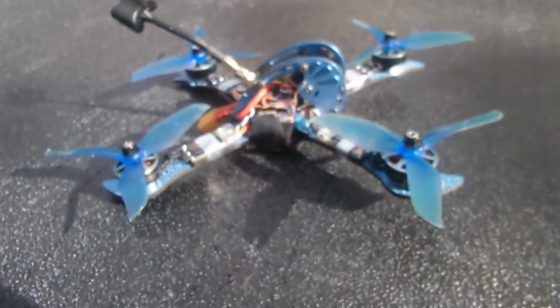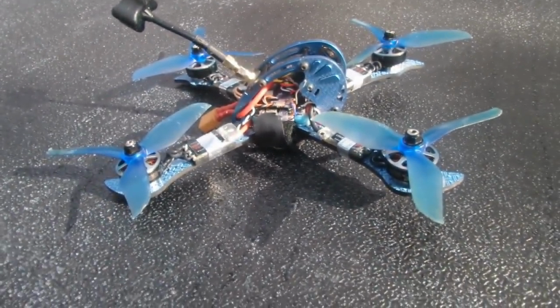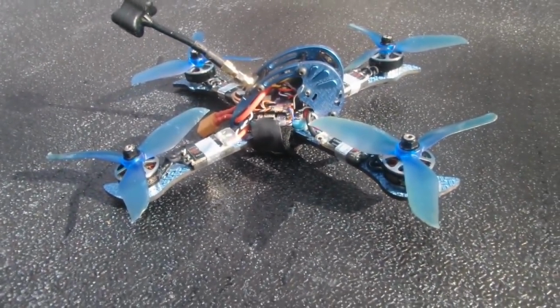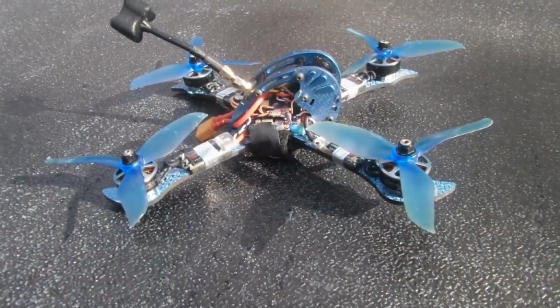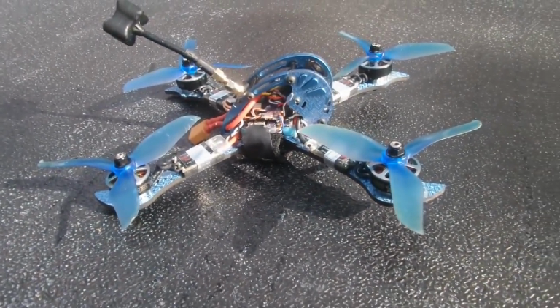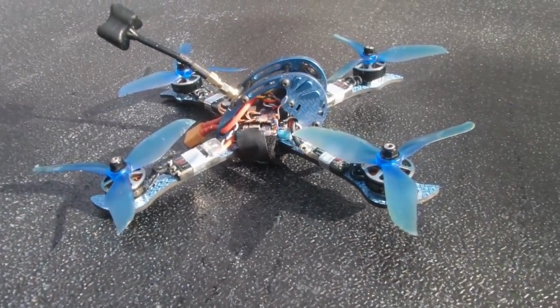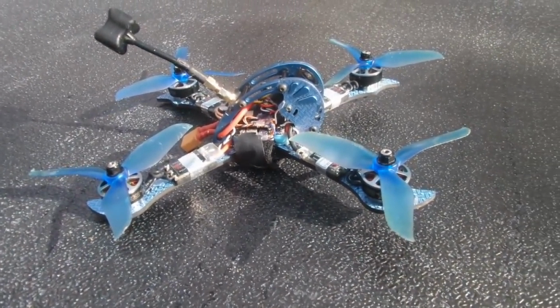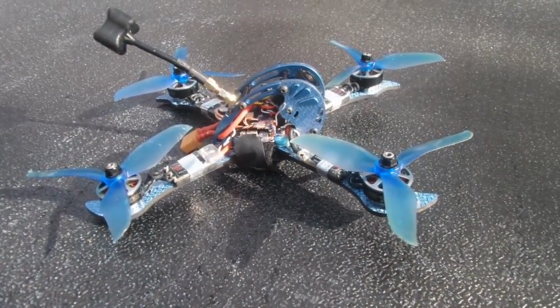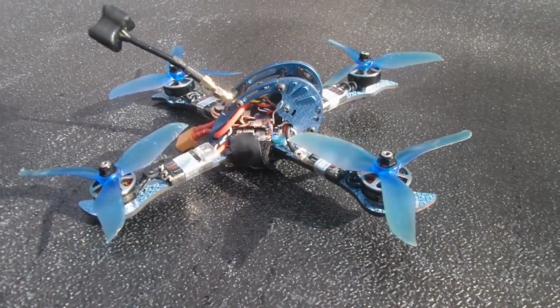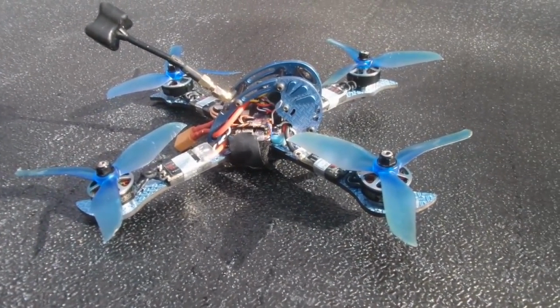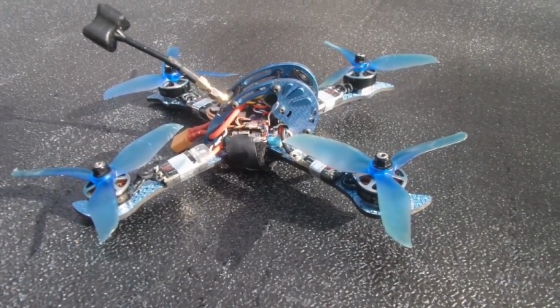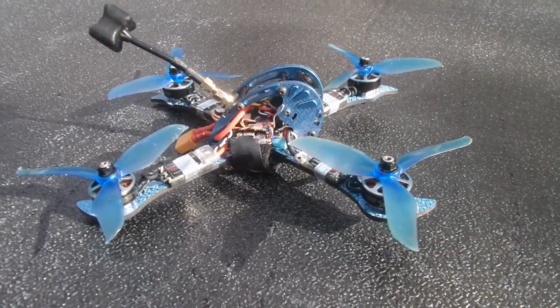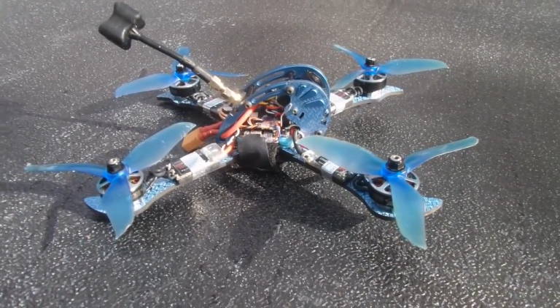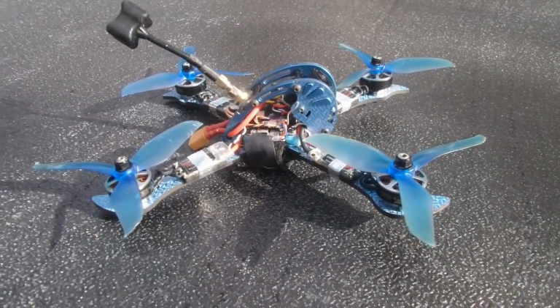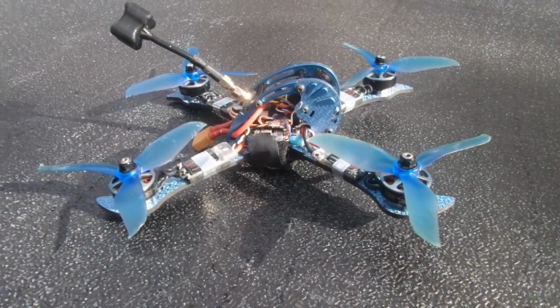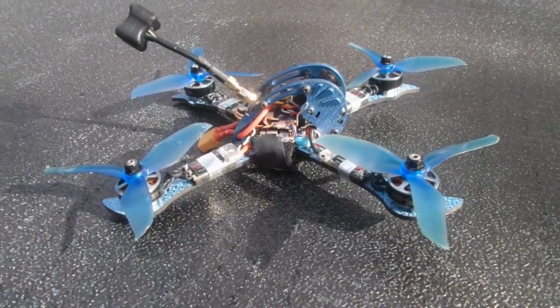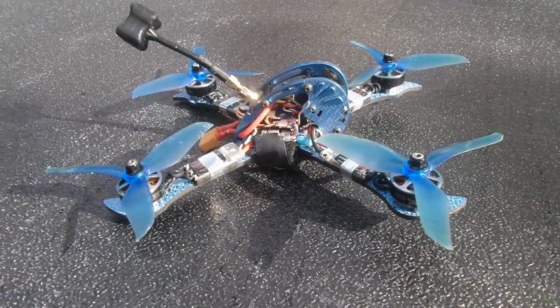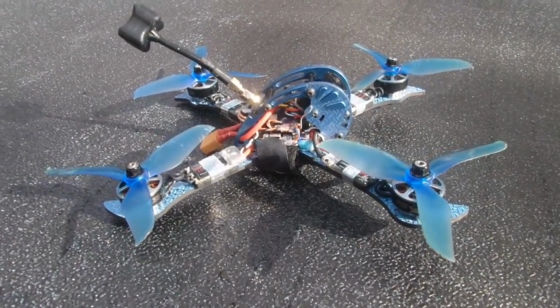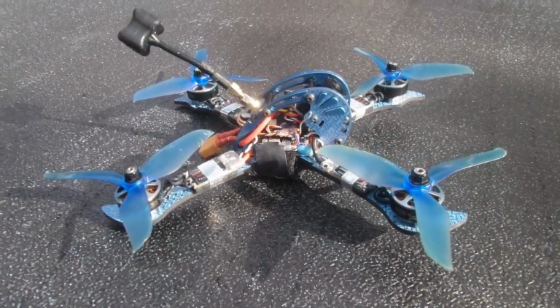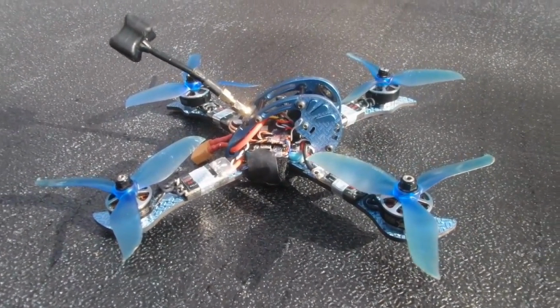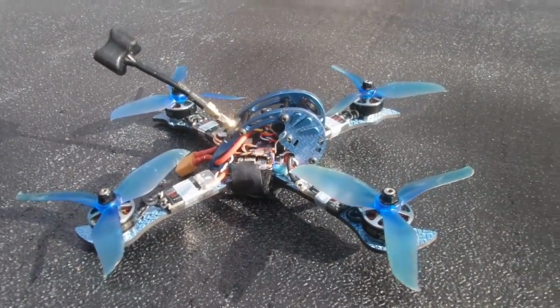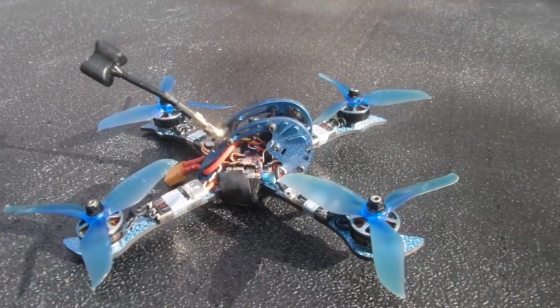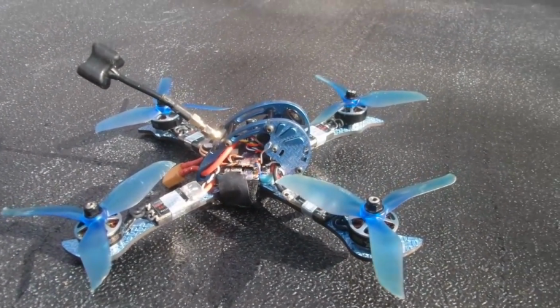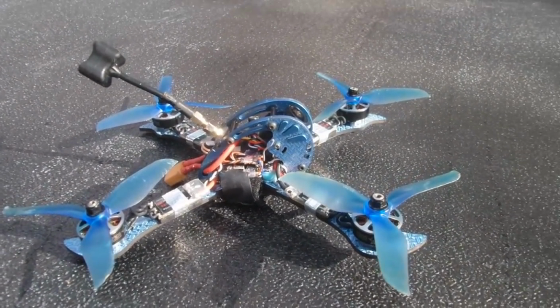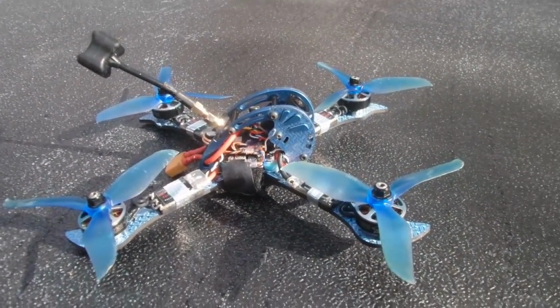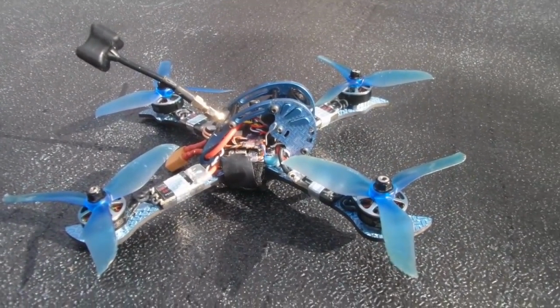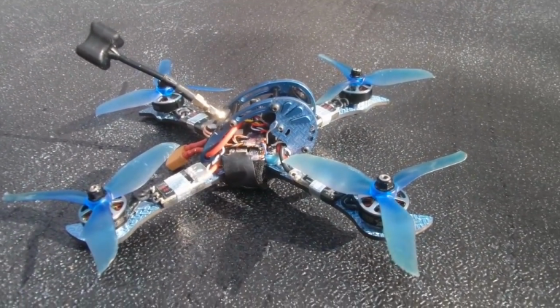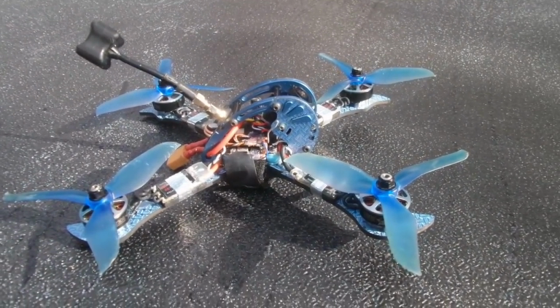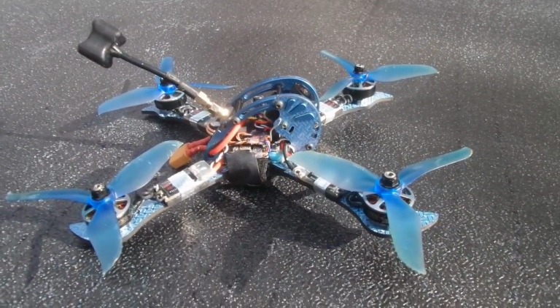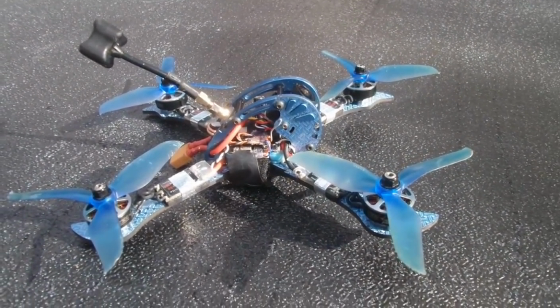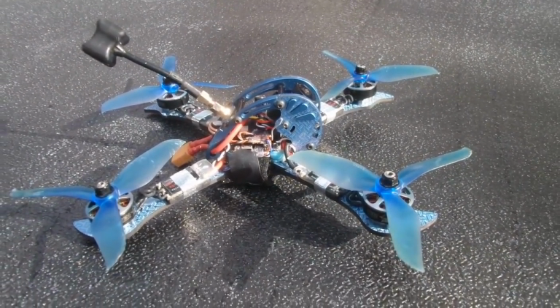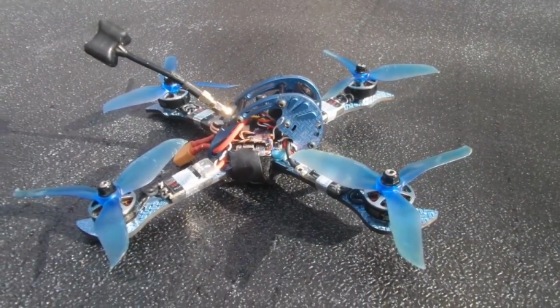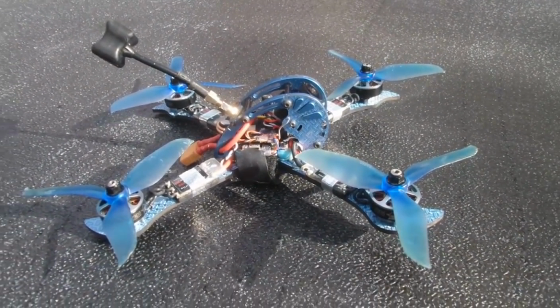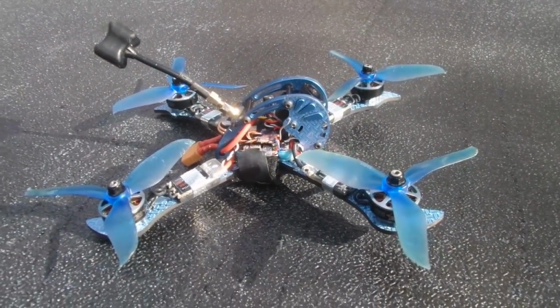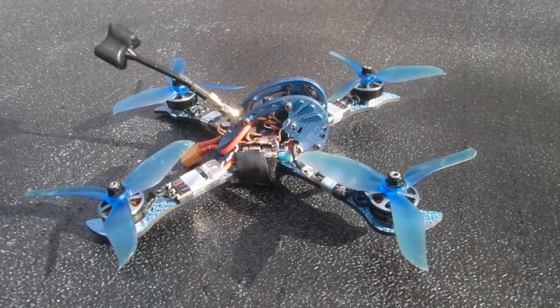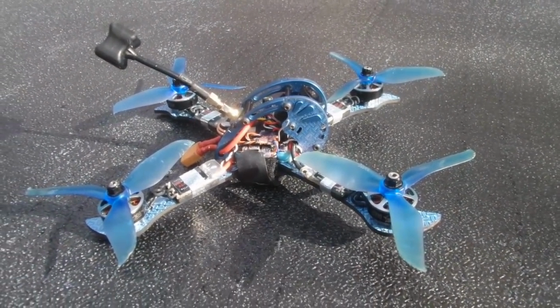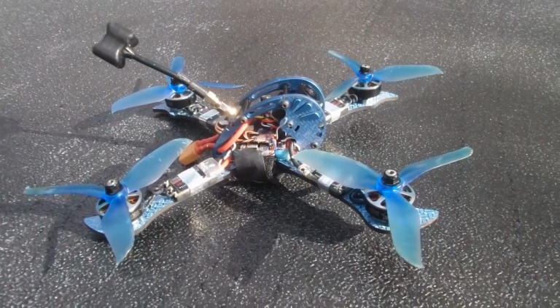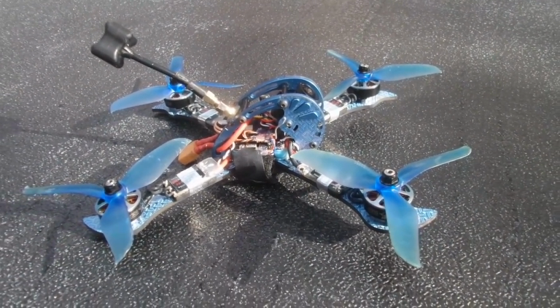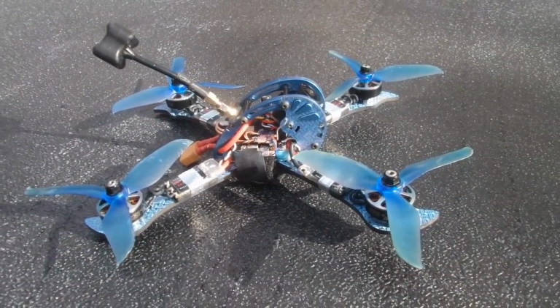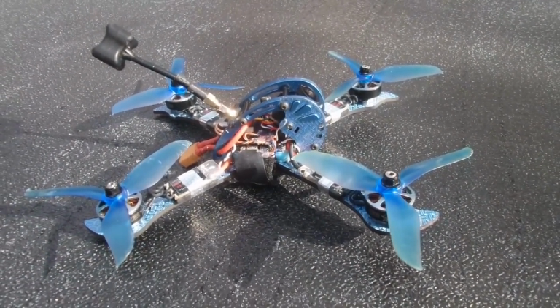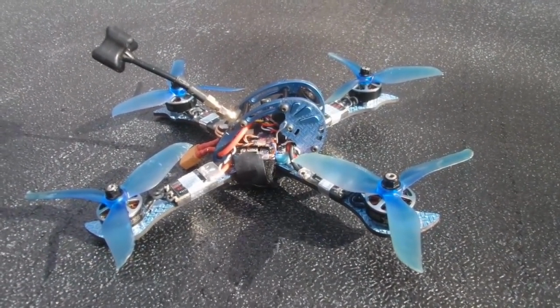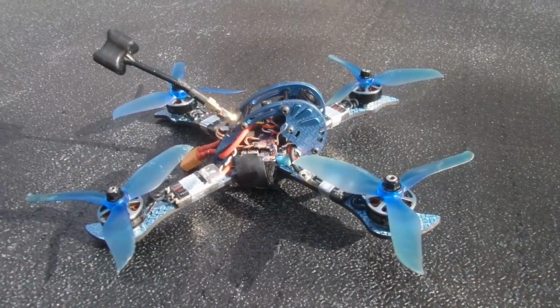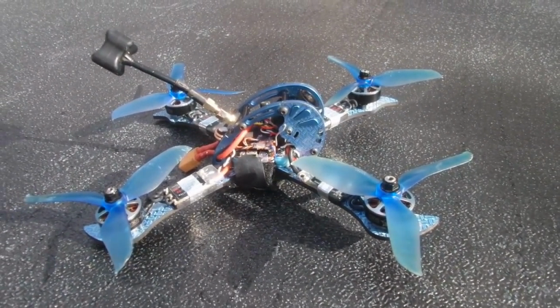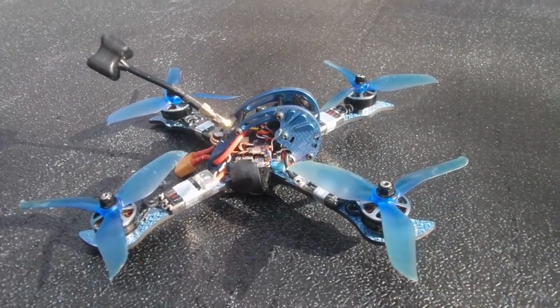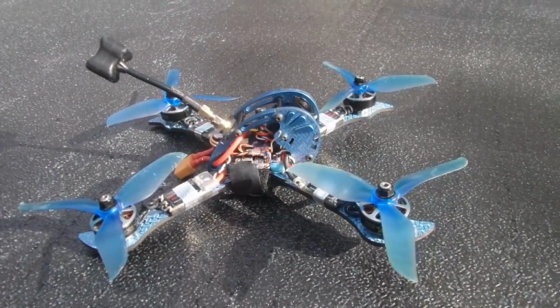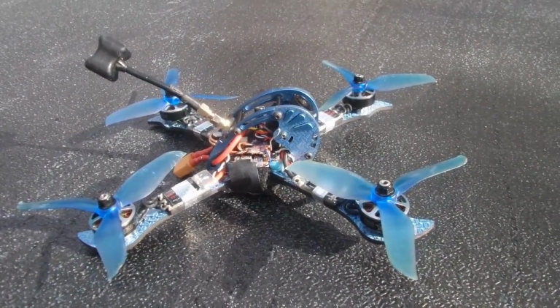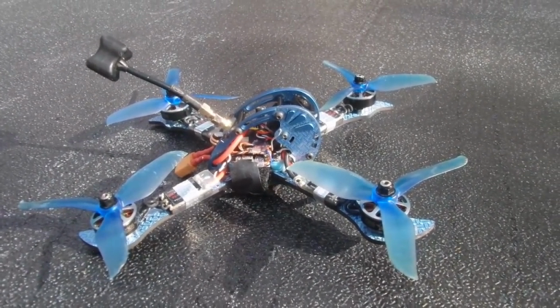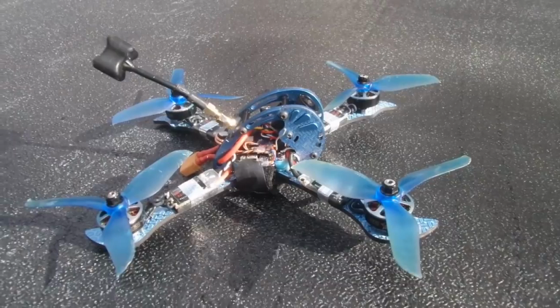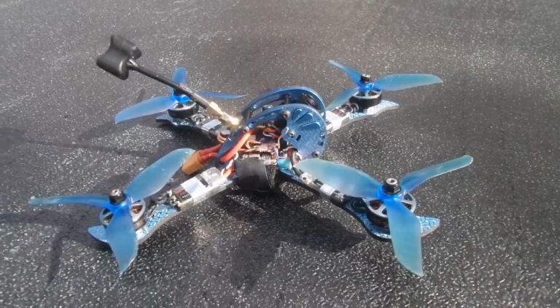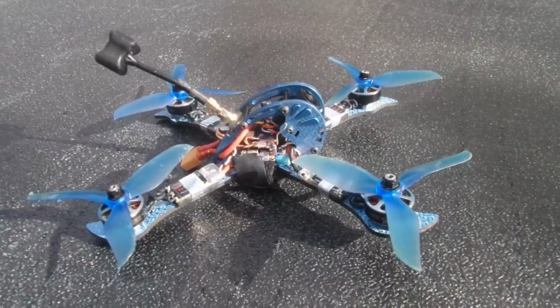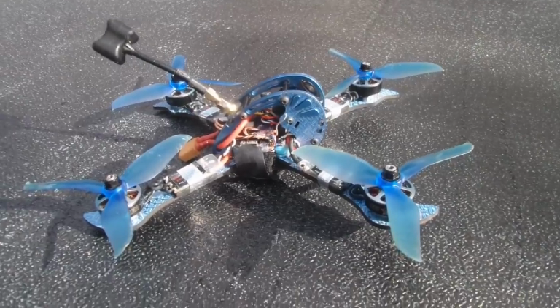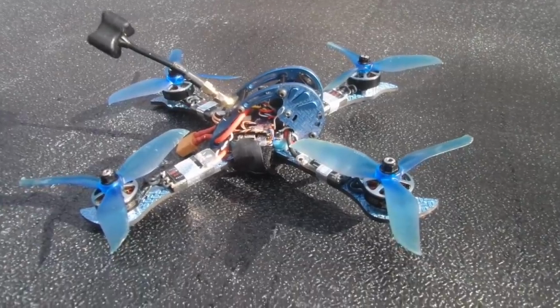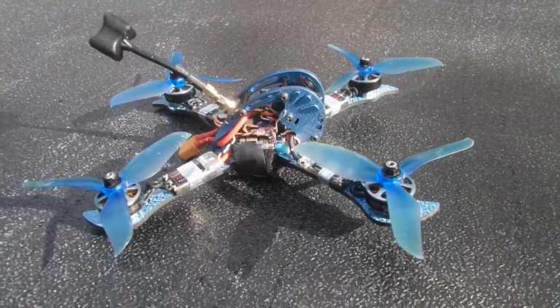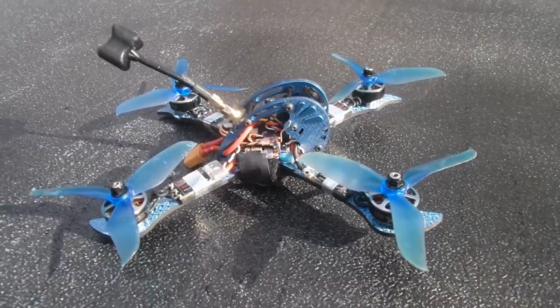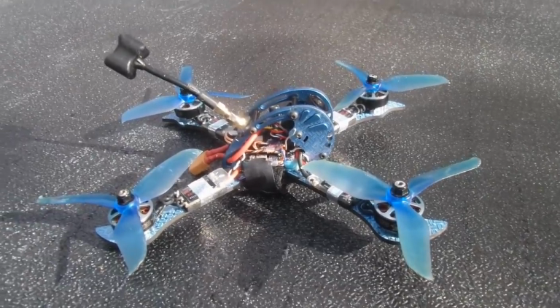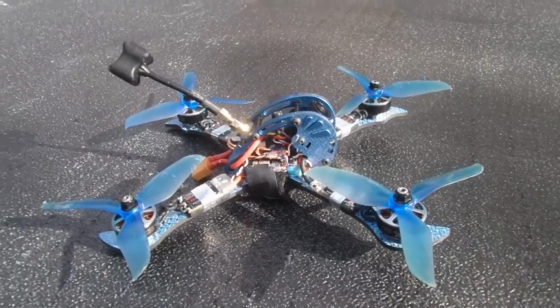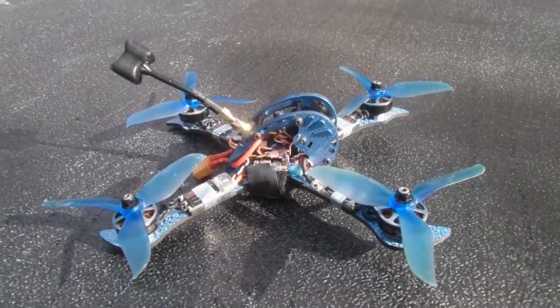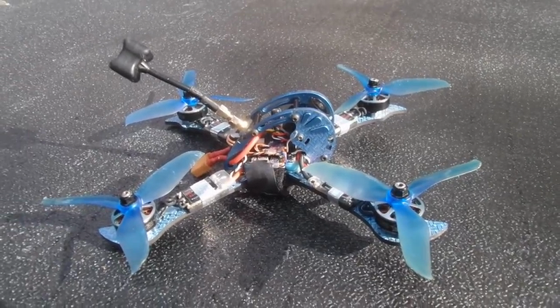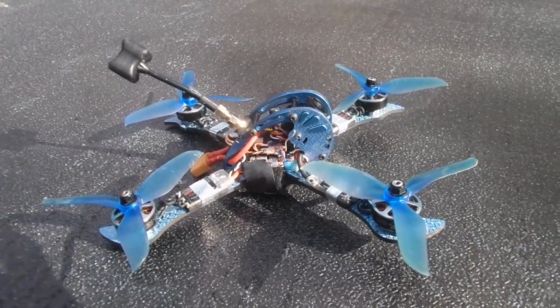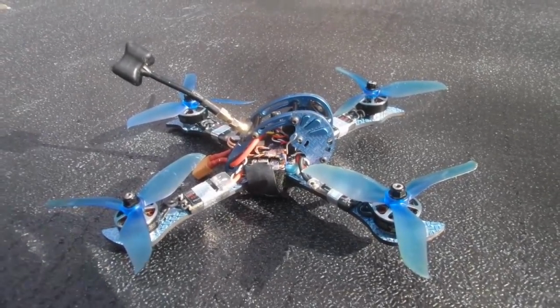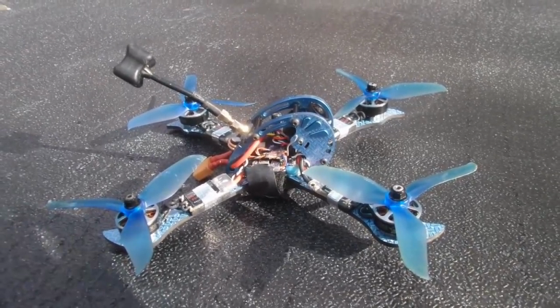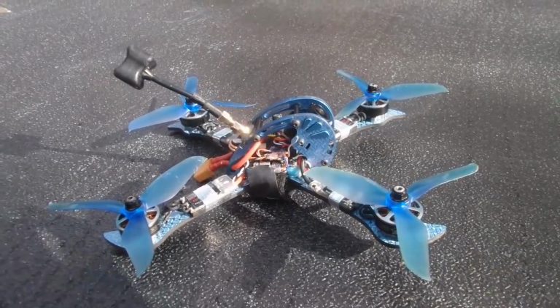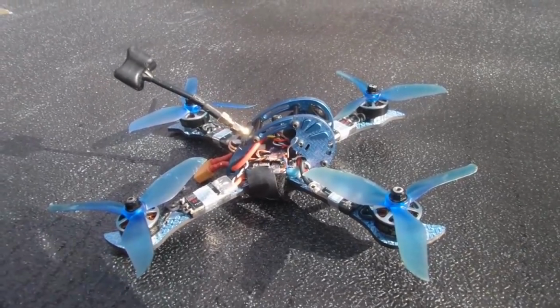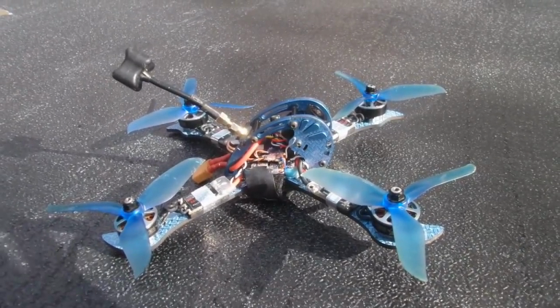You can get this on Banggood right now — just search GX-215 and it should come up.